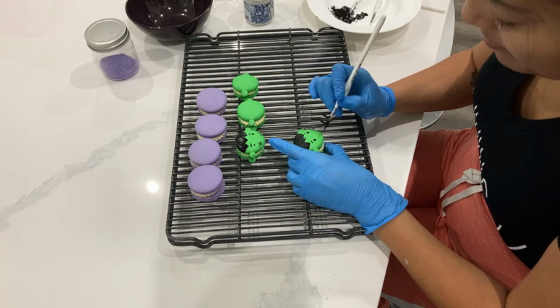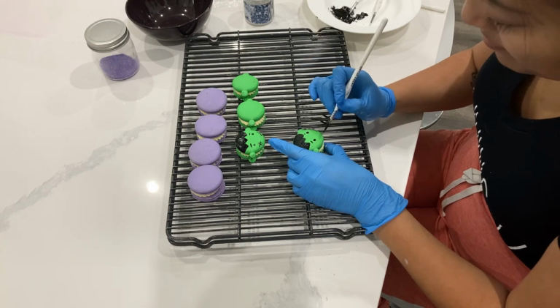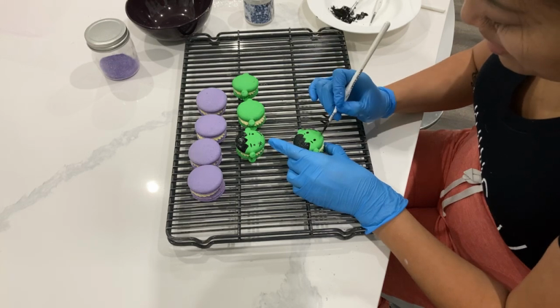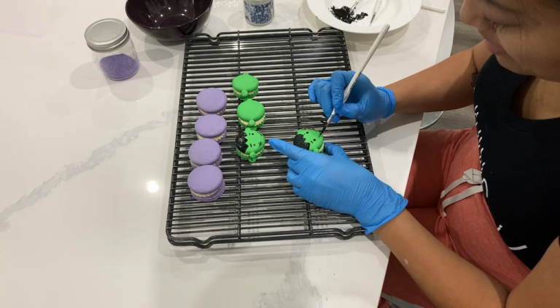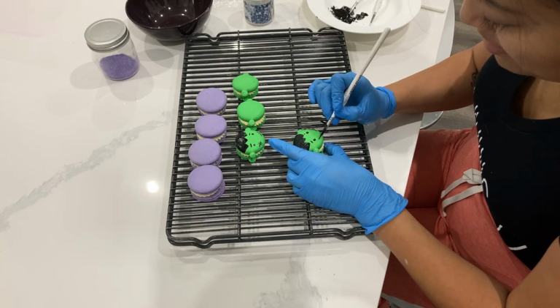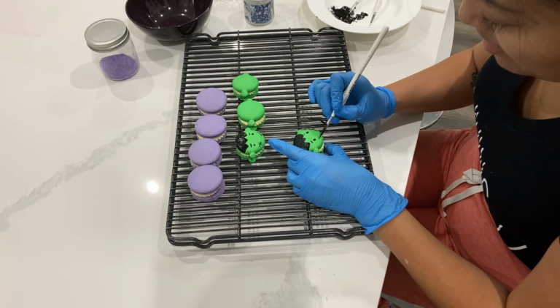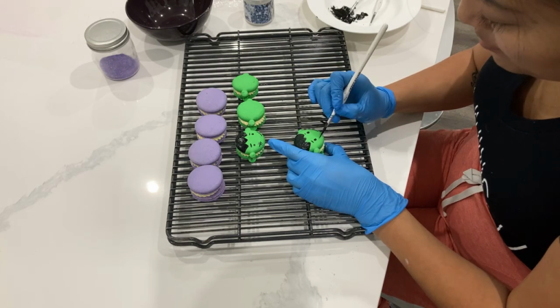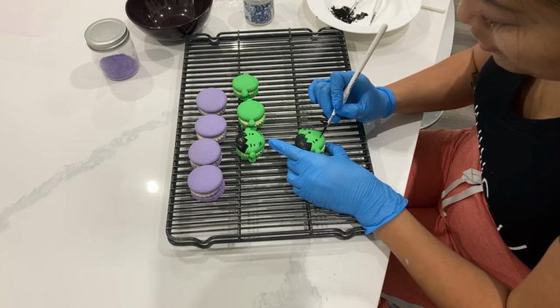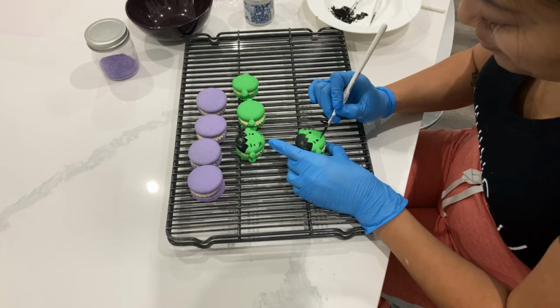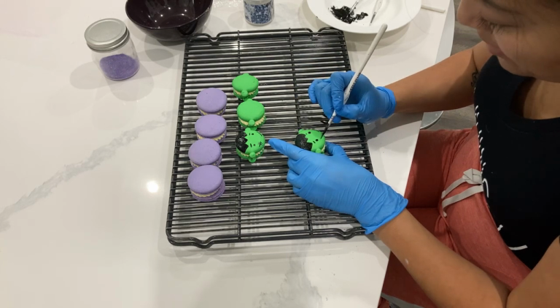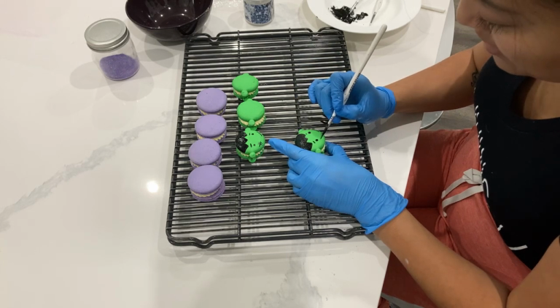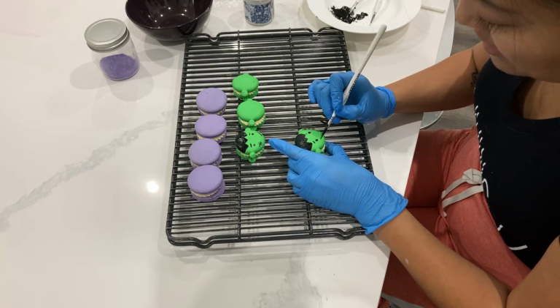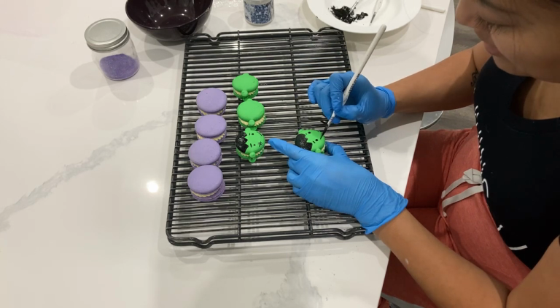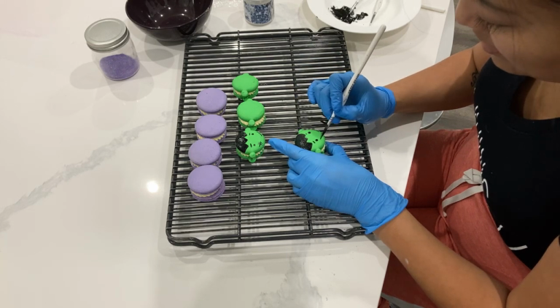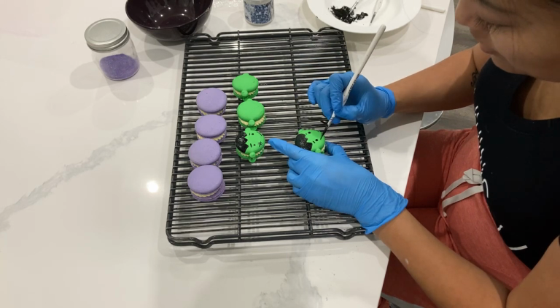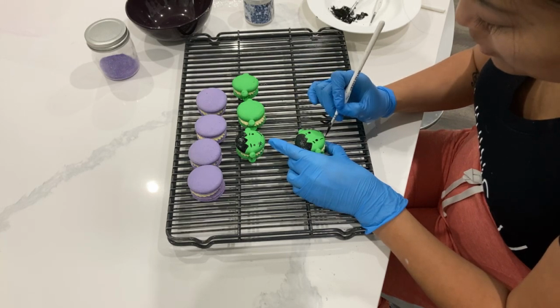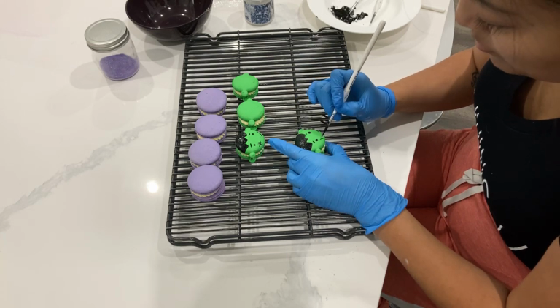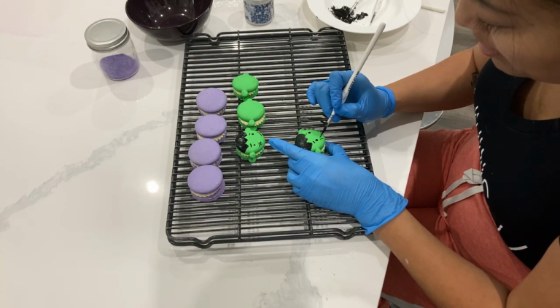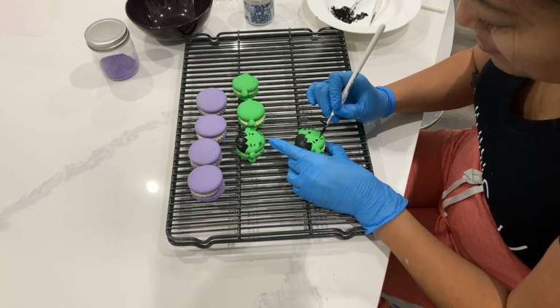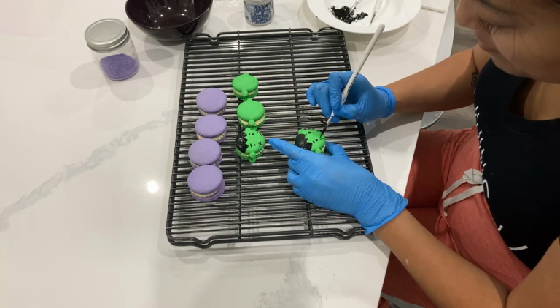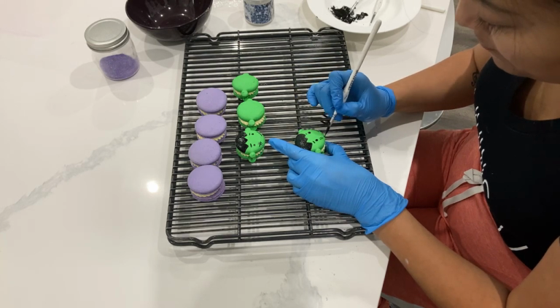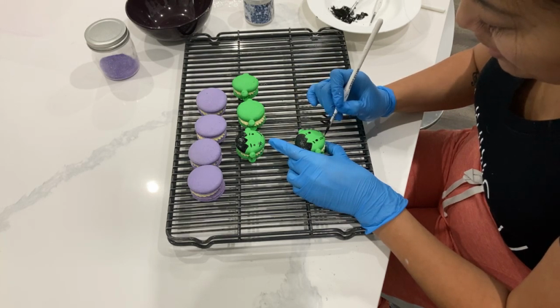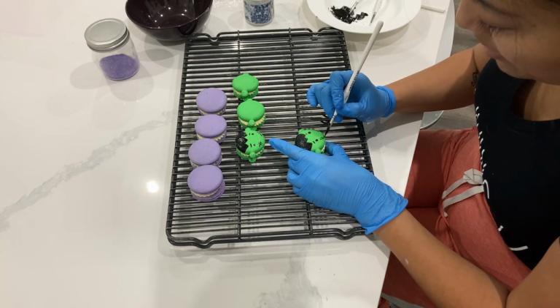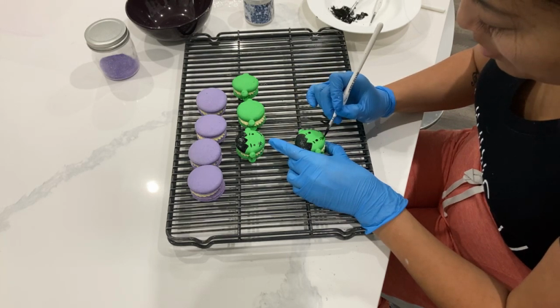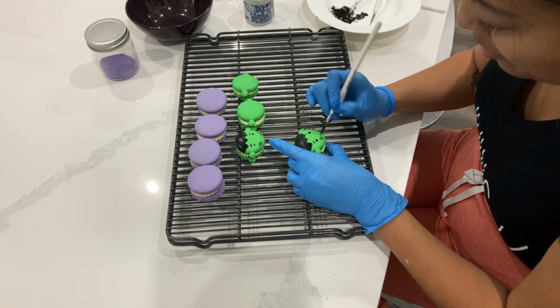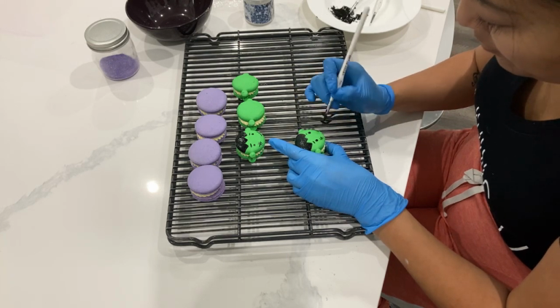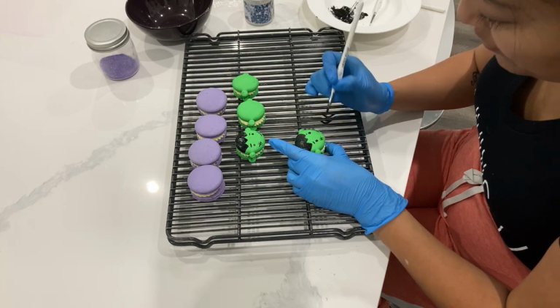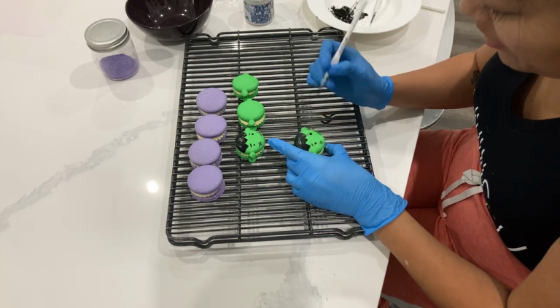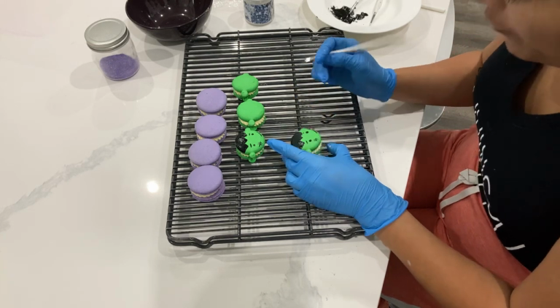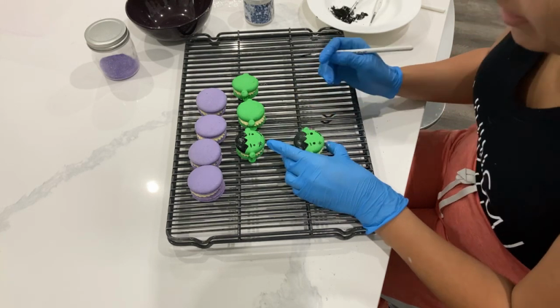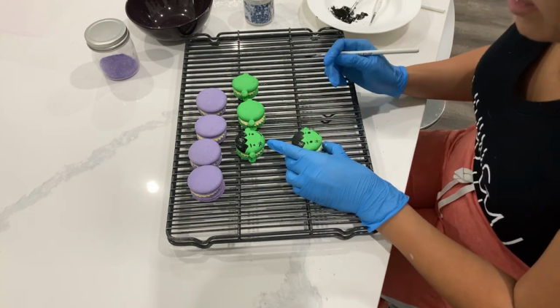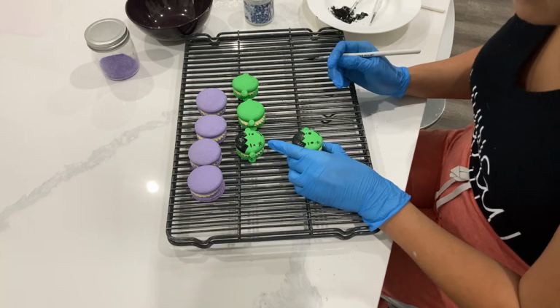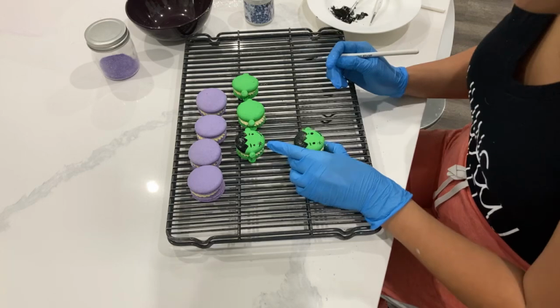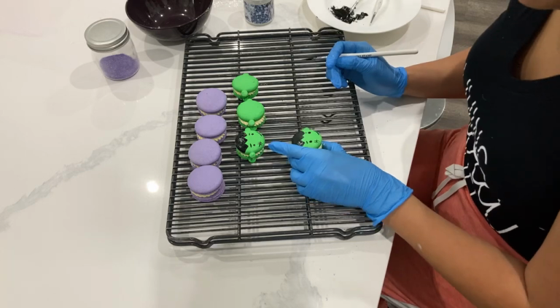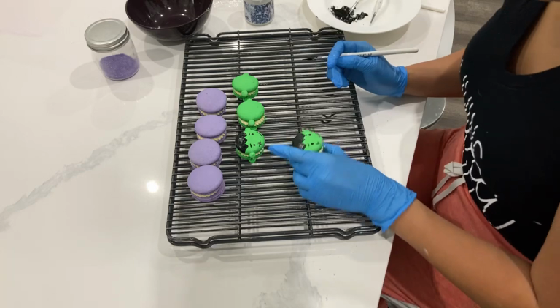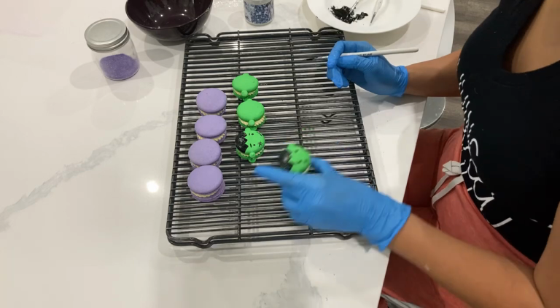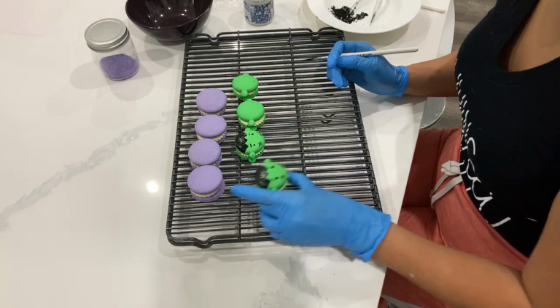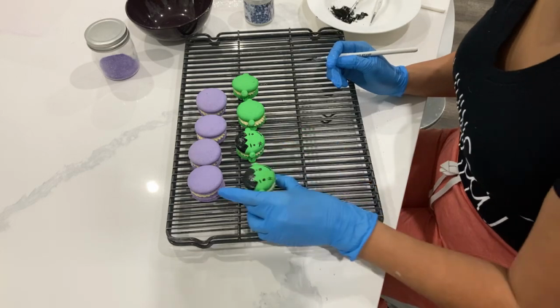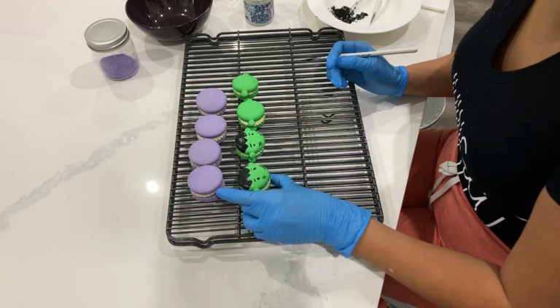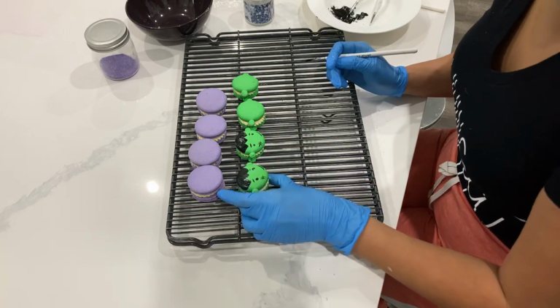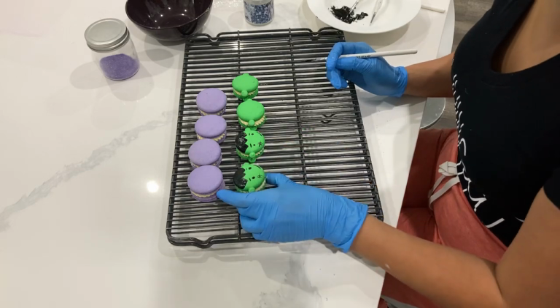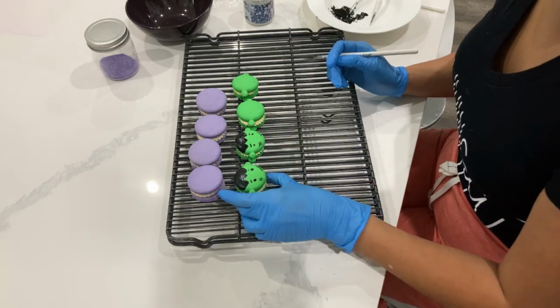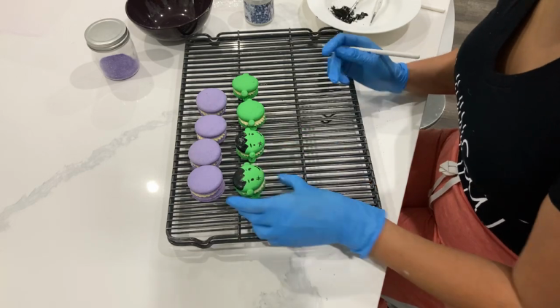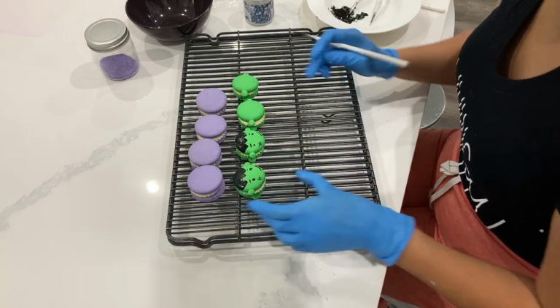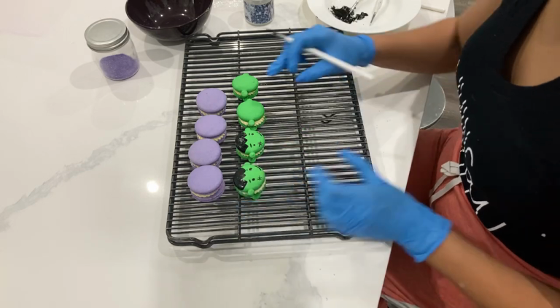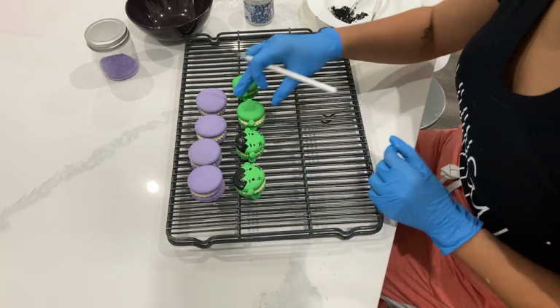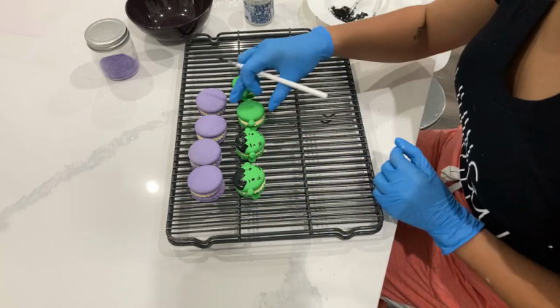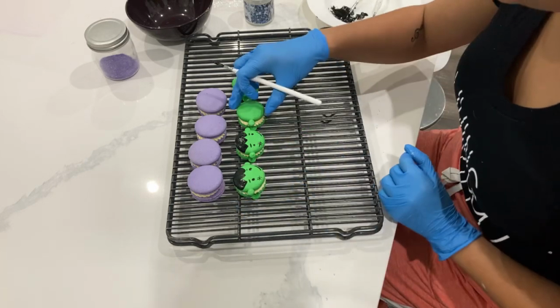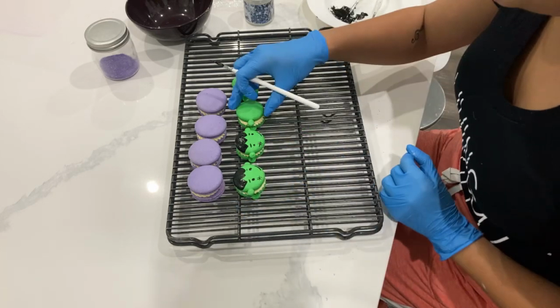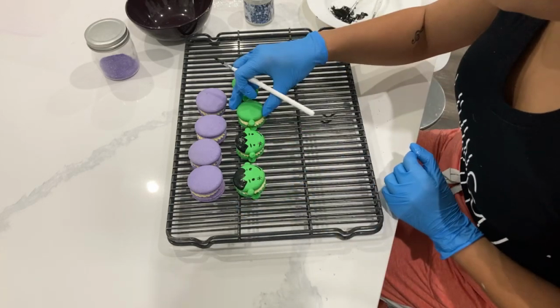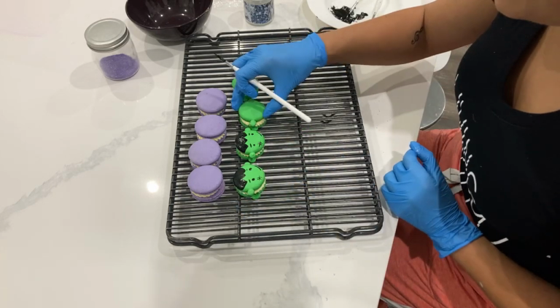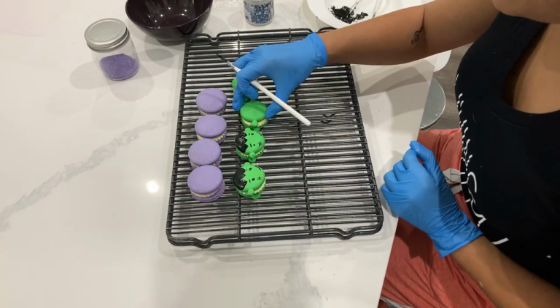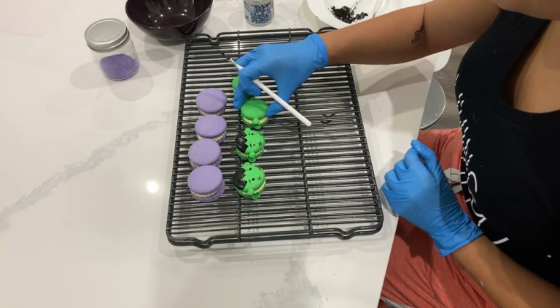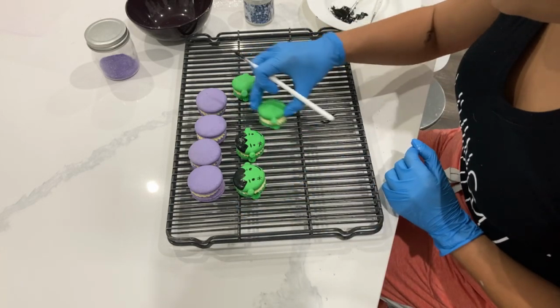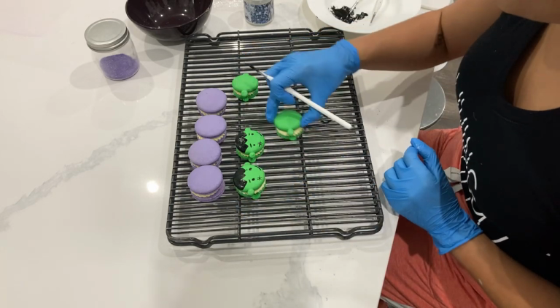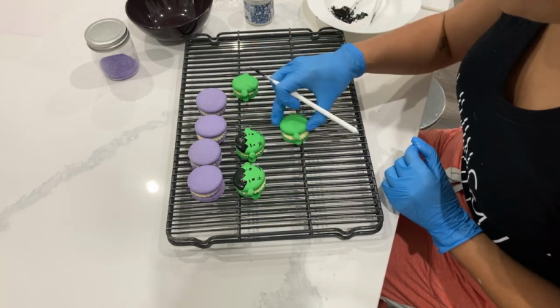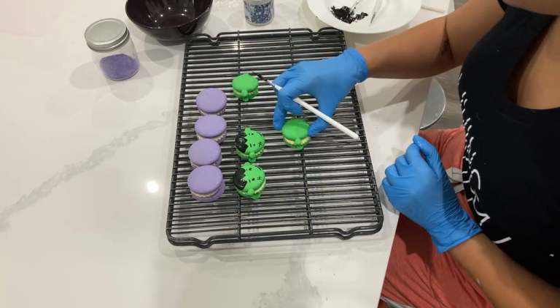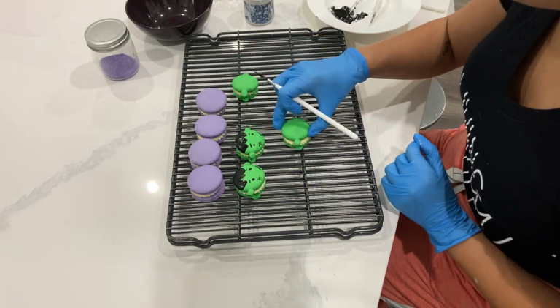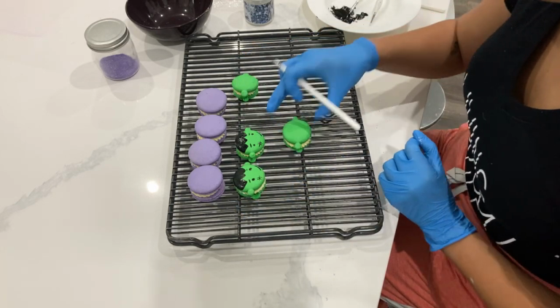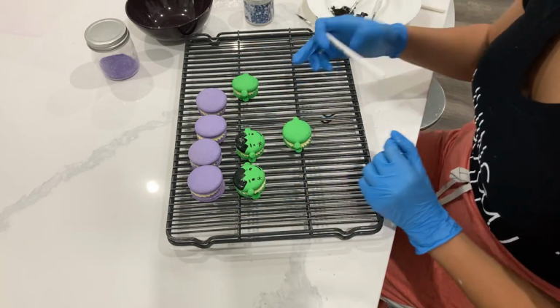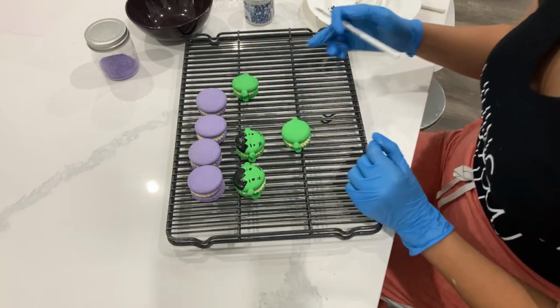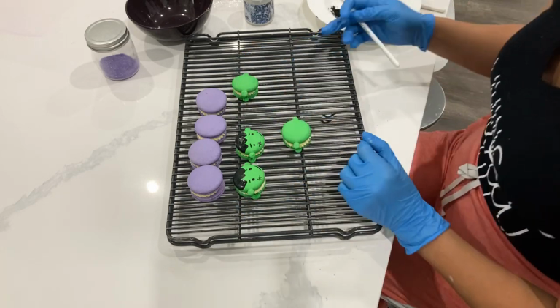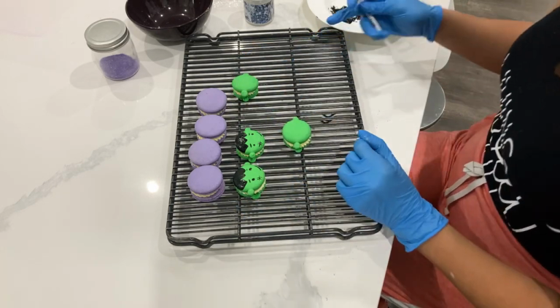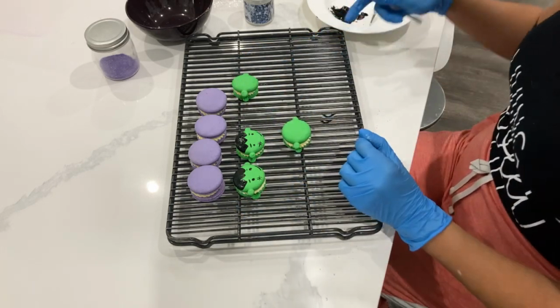The thing with your painting is you just want to be very confident with it. I find the more you waver with it, that's when you make more mistakes.